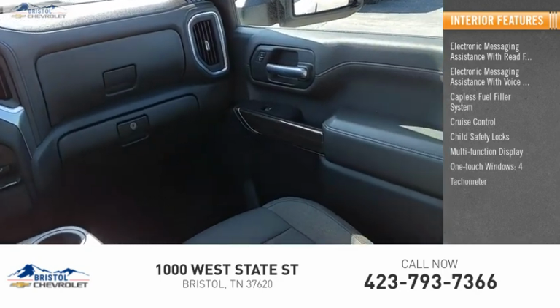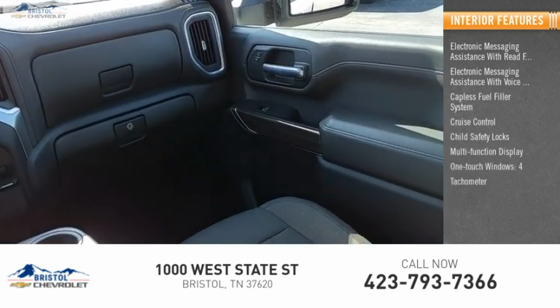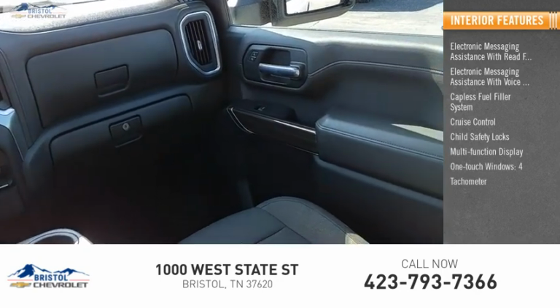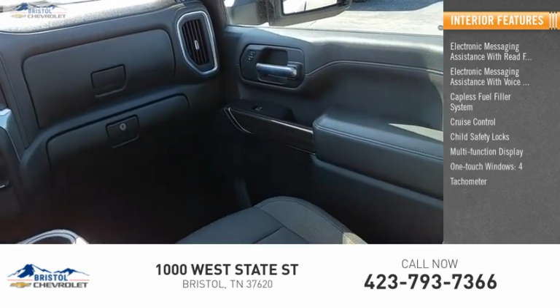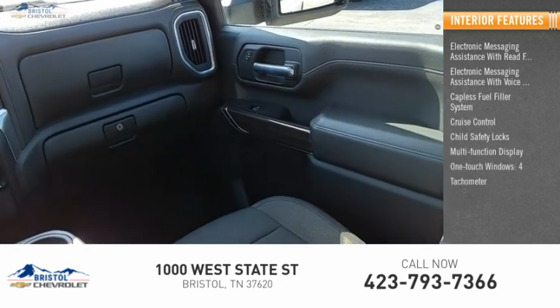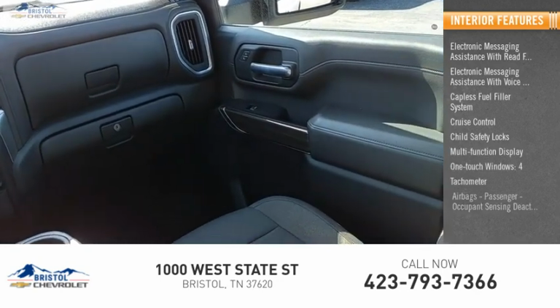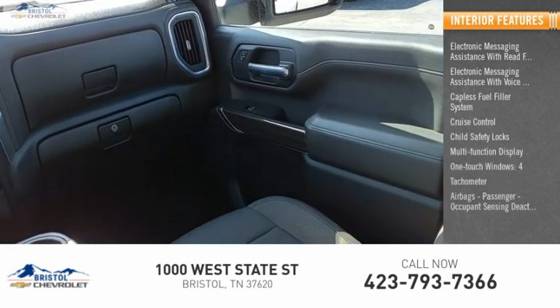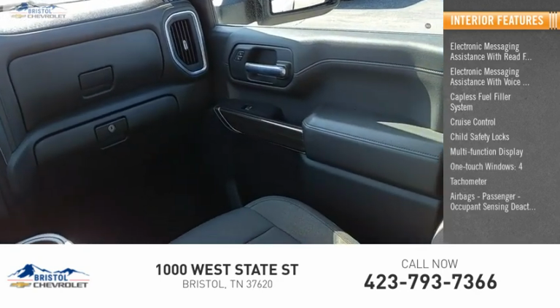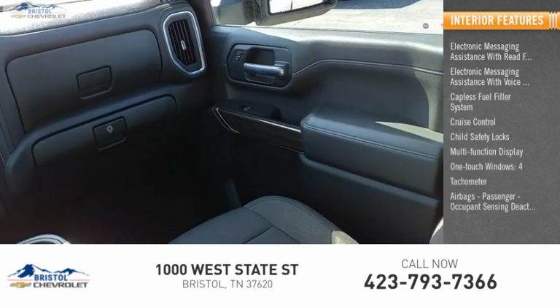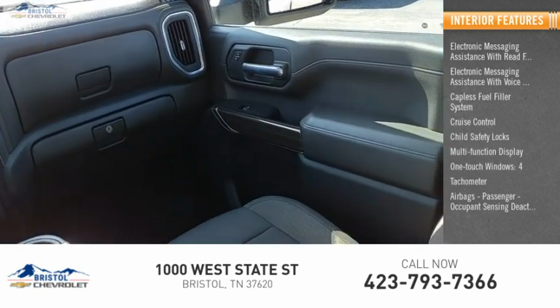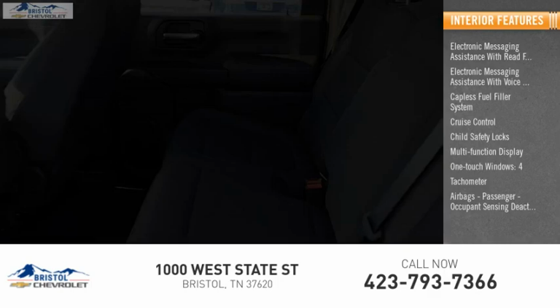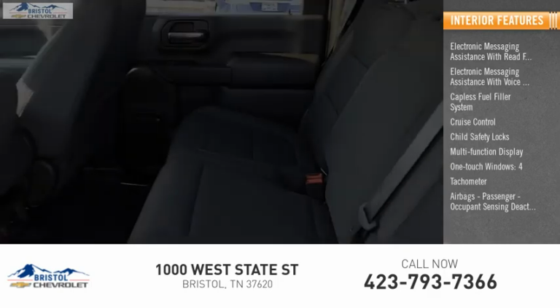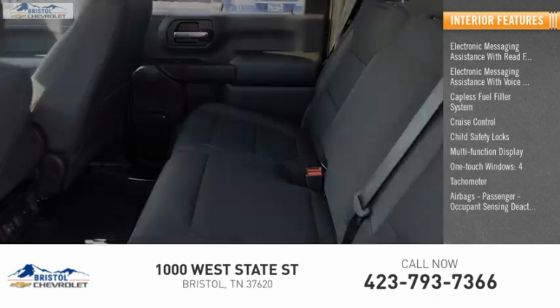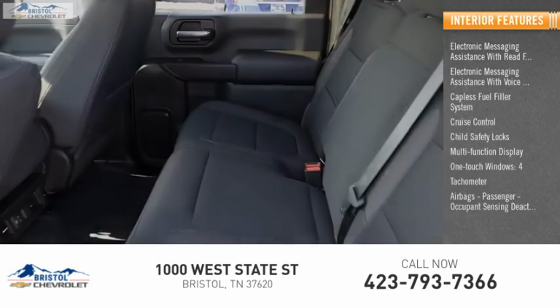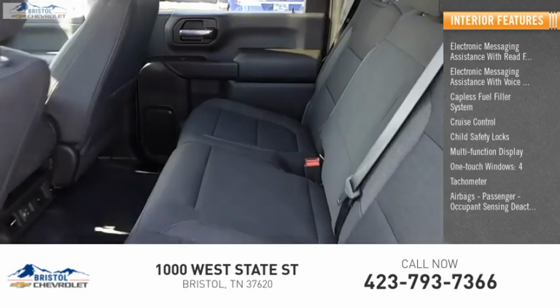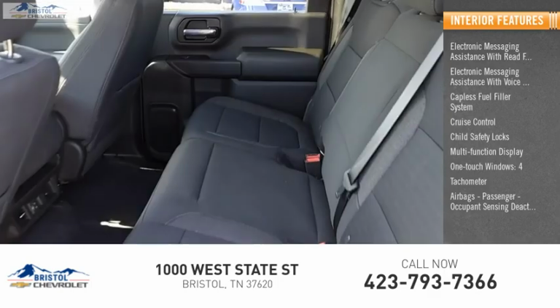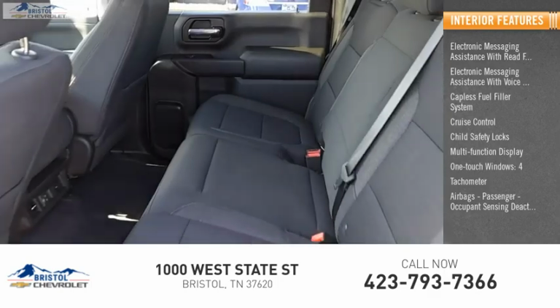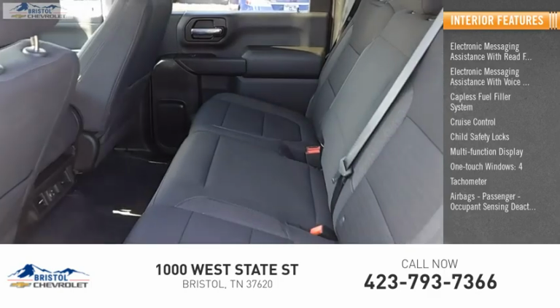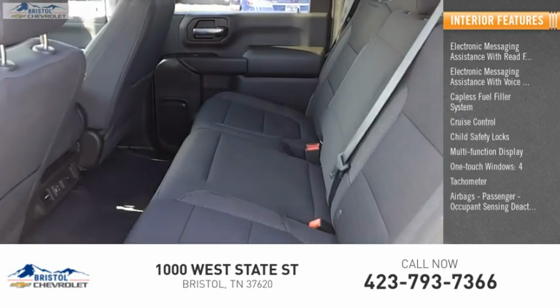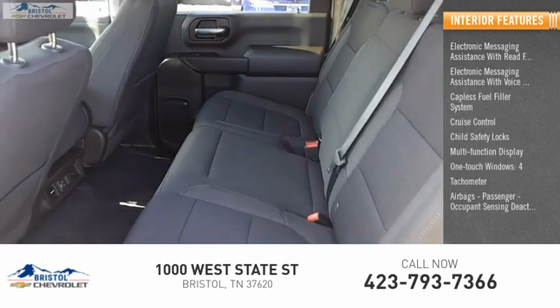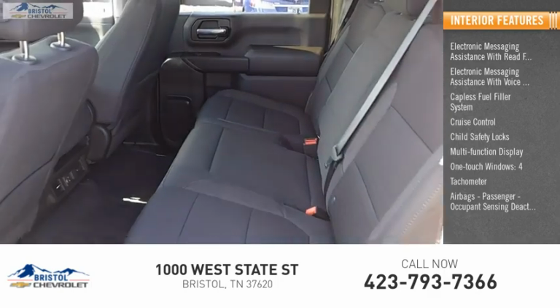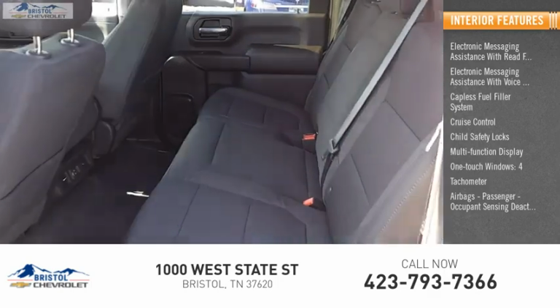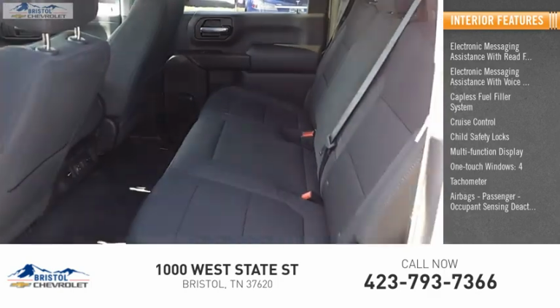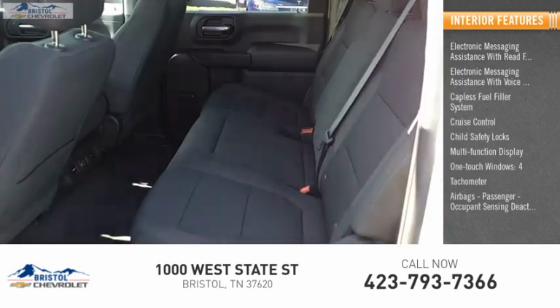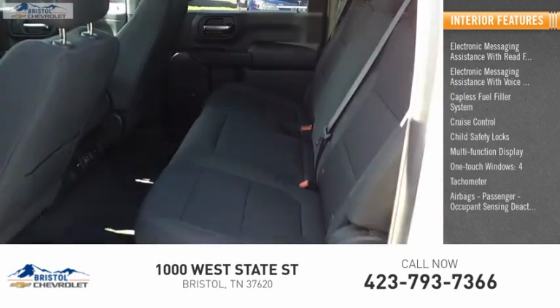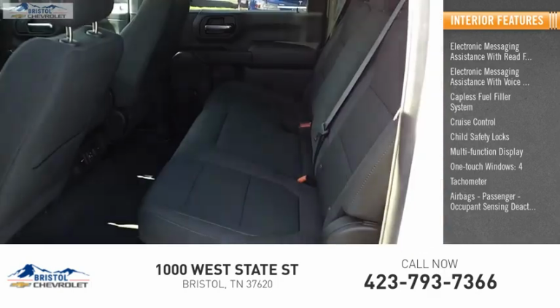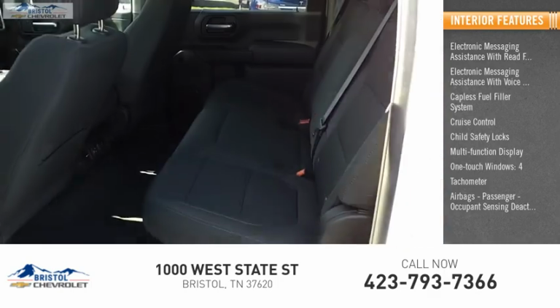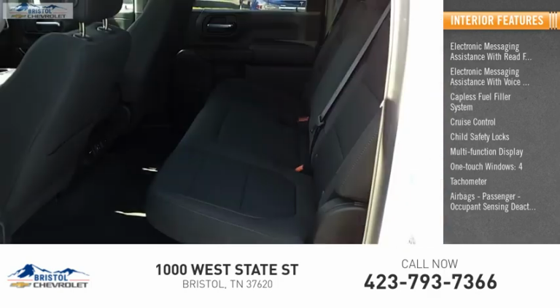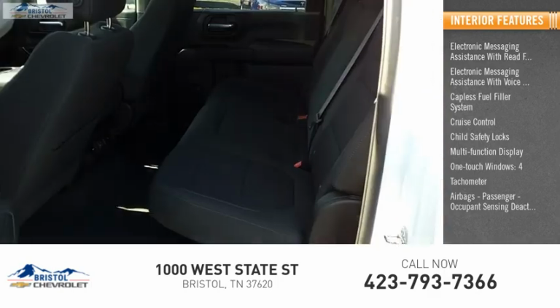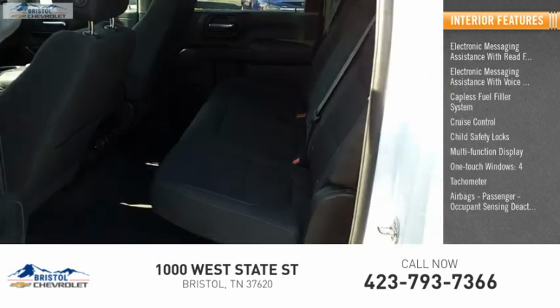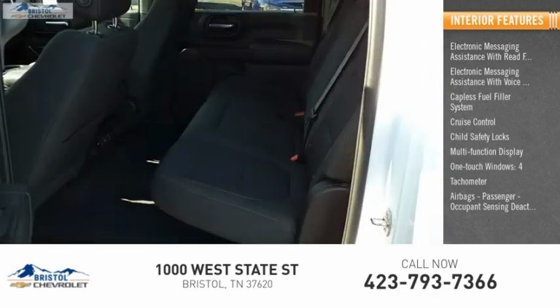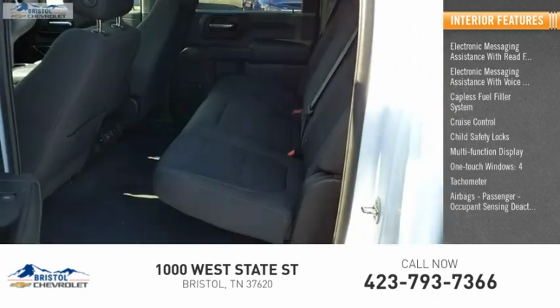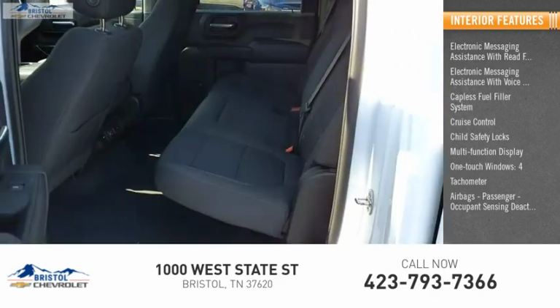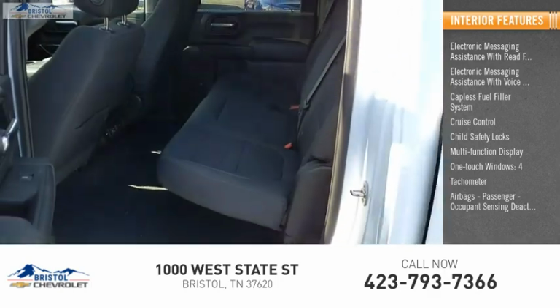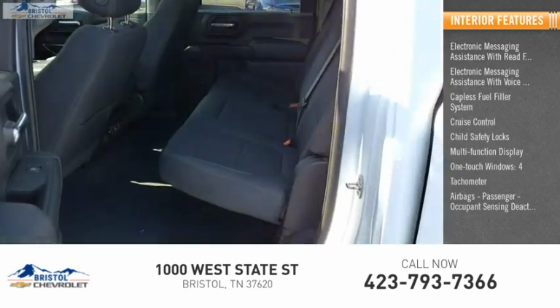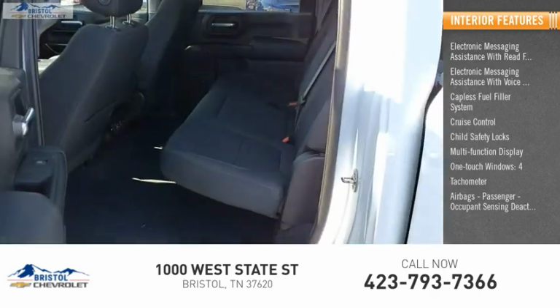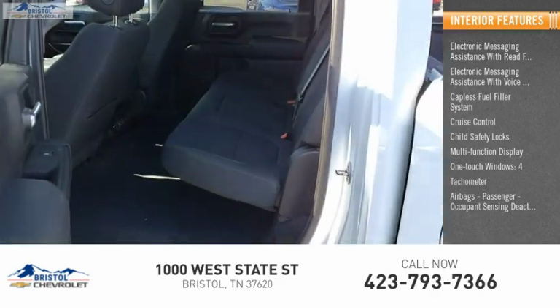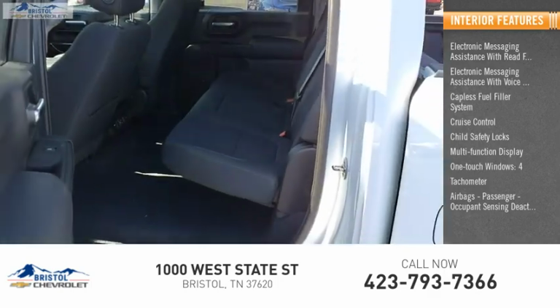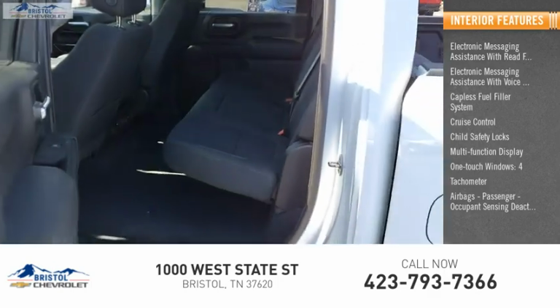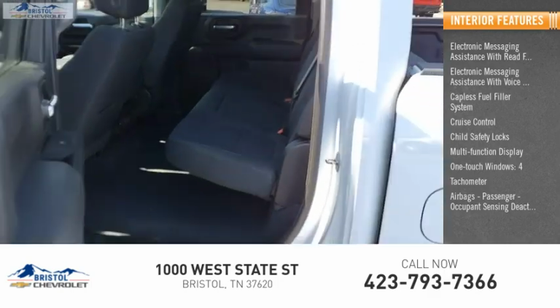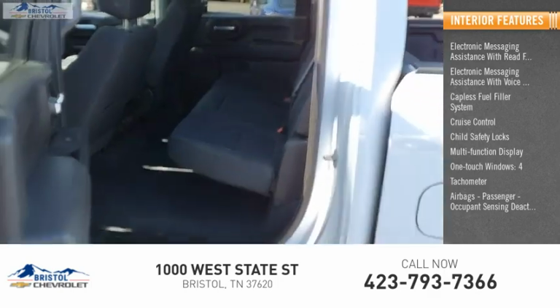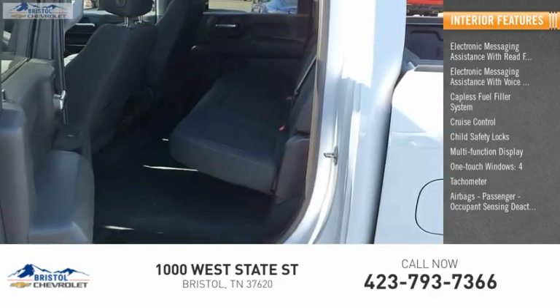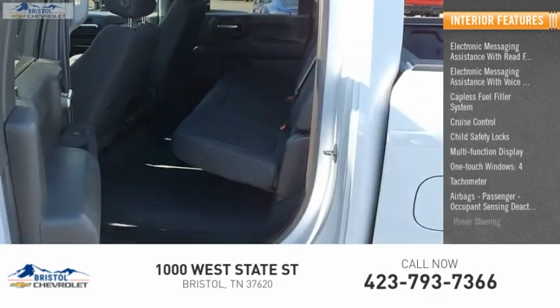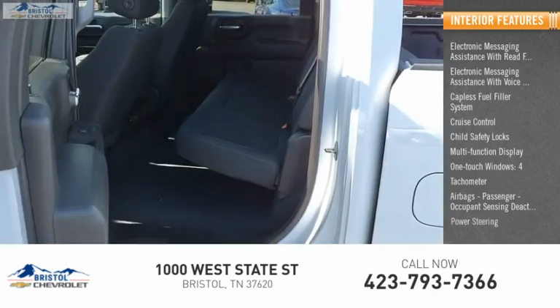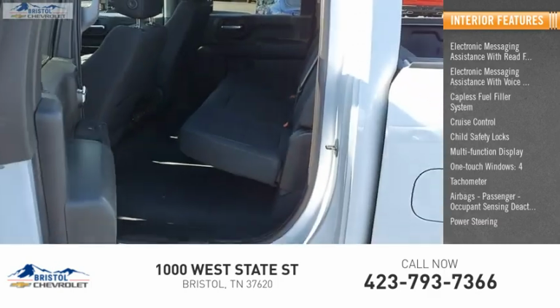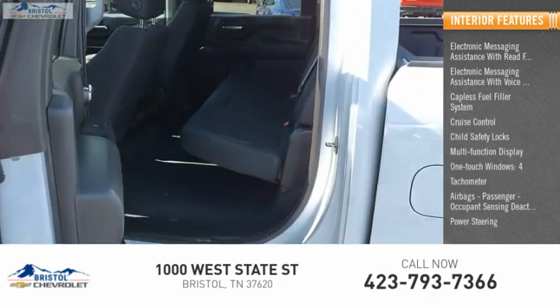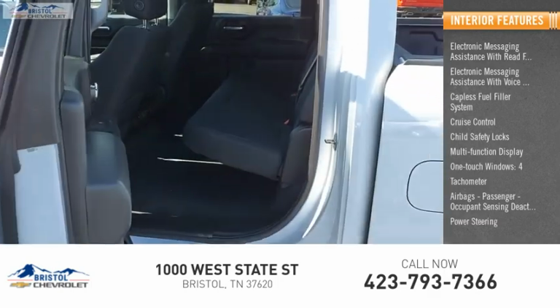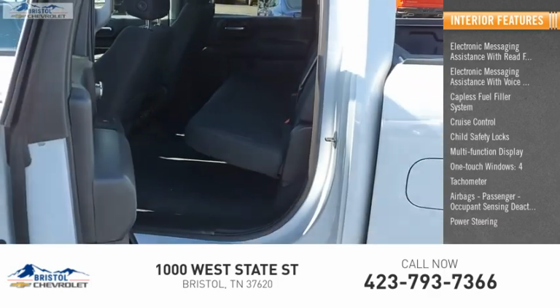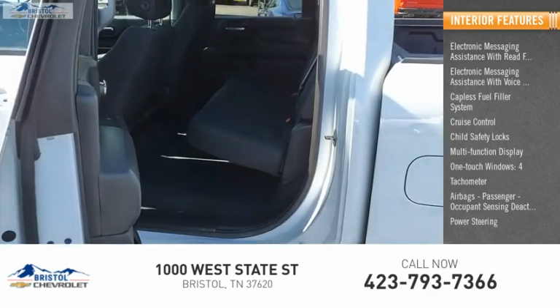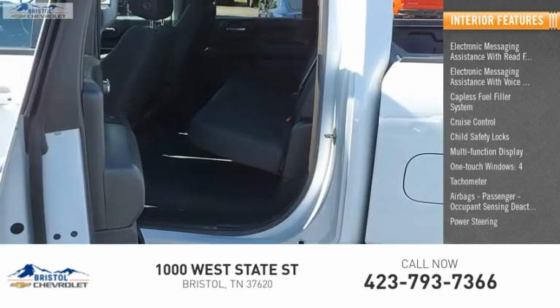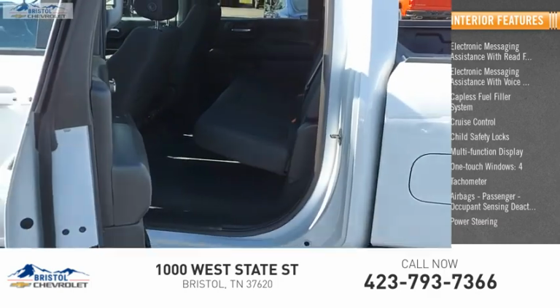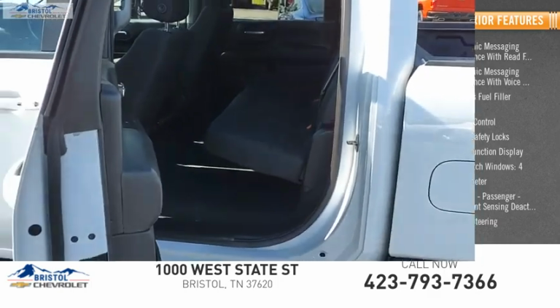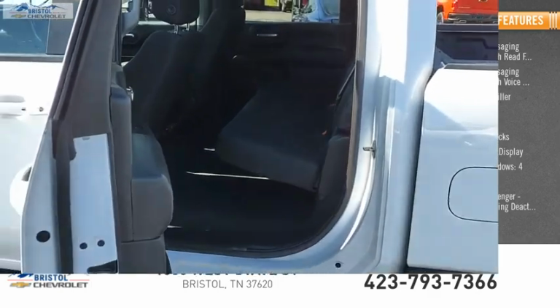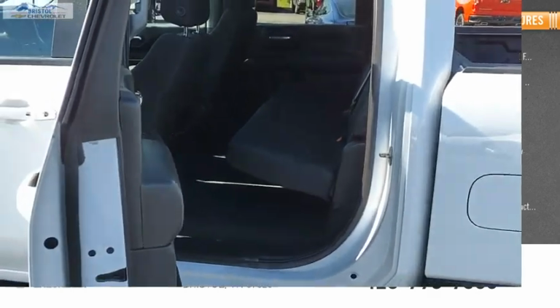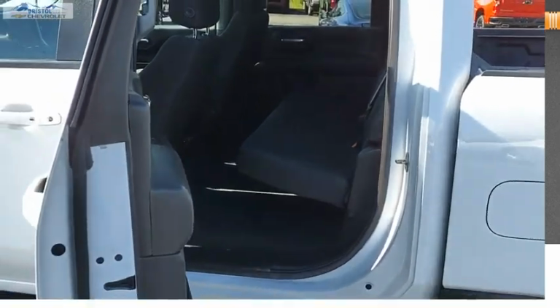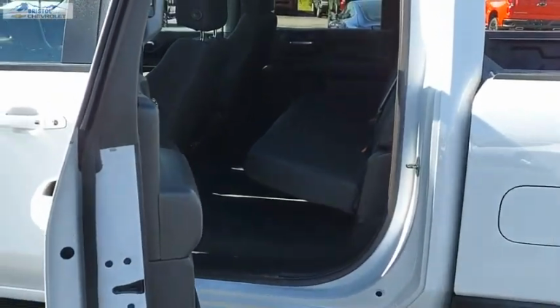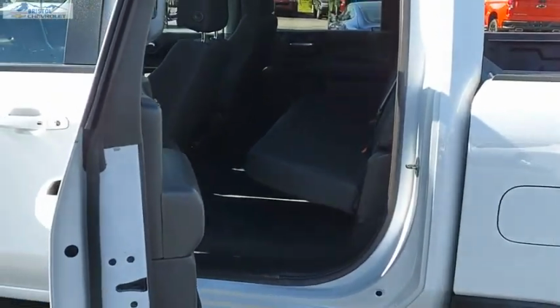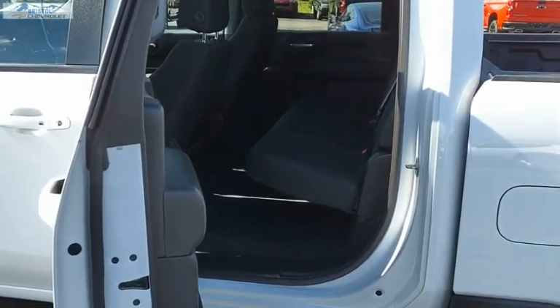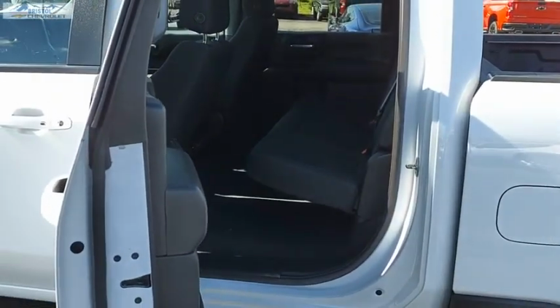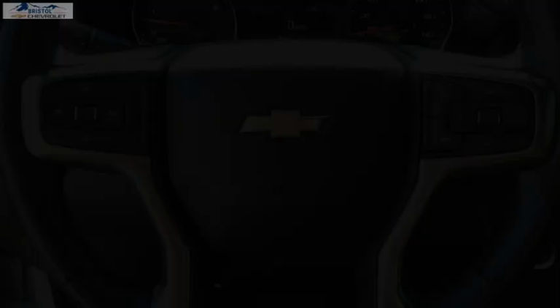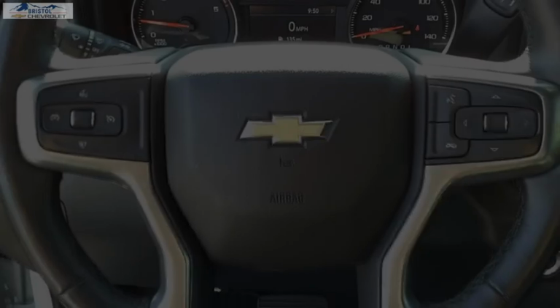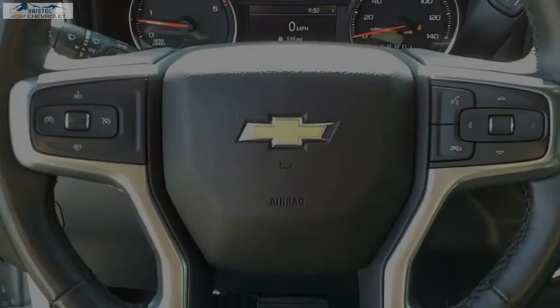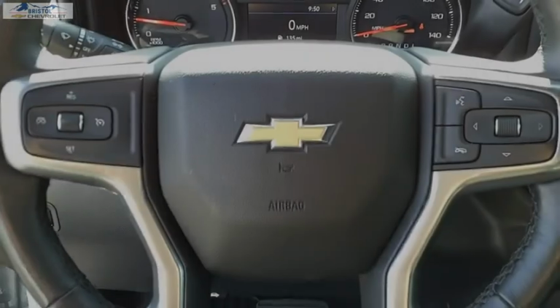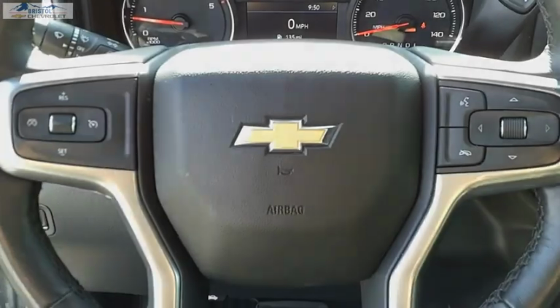Tachometer, airbags, passenger occupant sensing deactivation, and power steering. Come see the car for yourself.